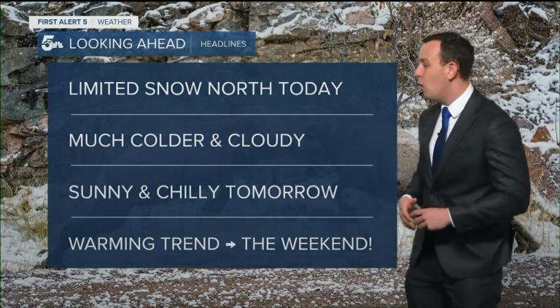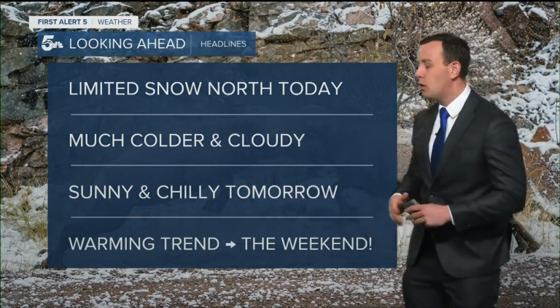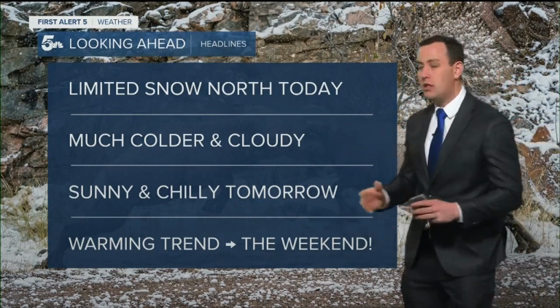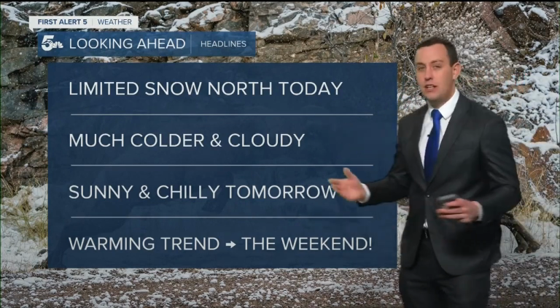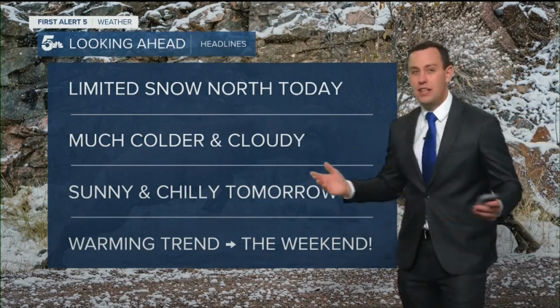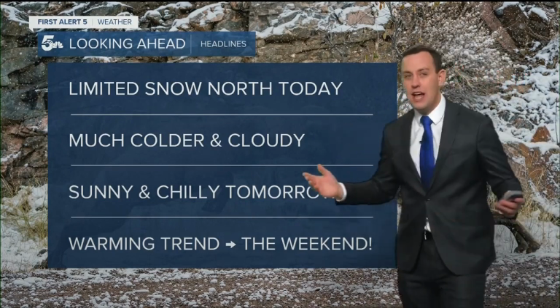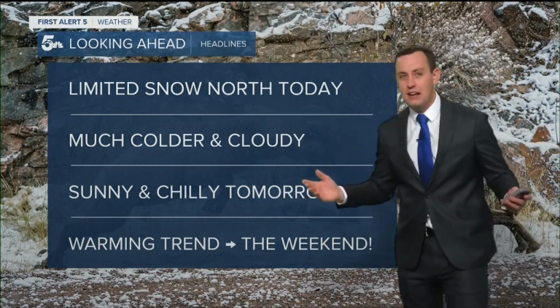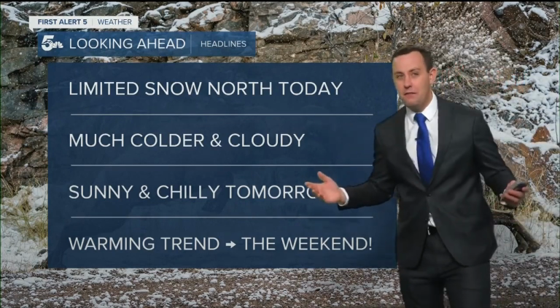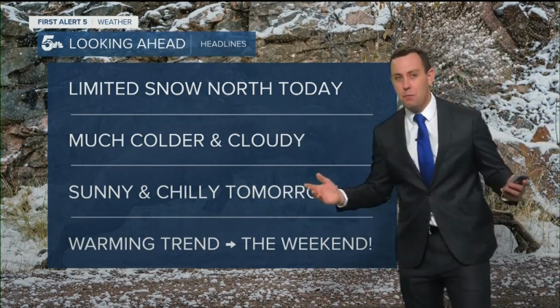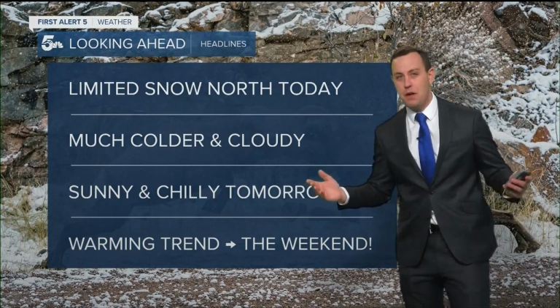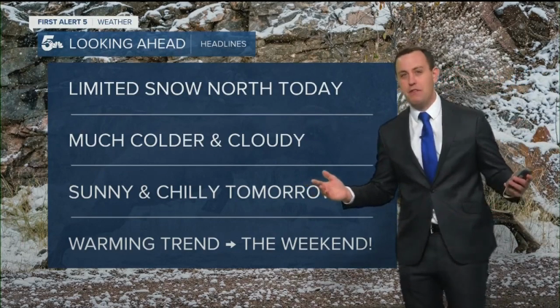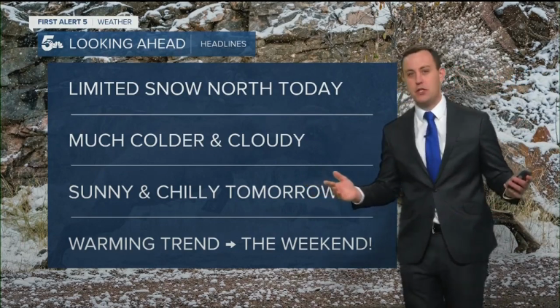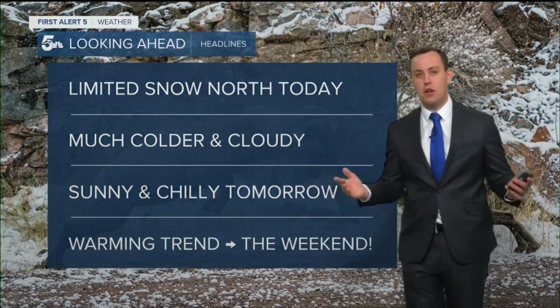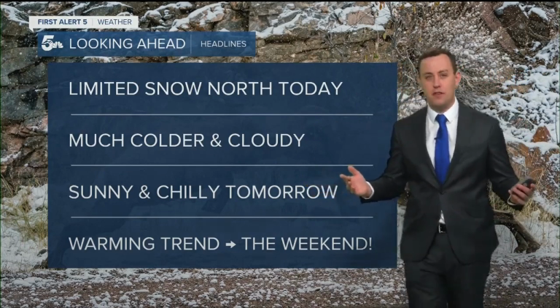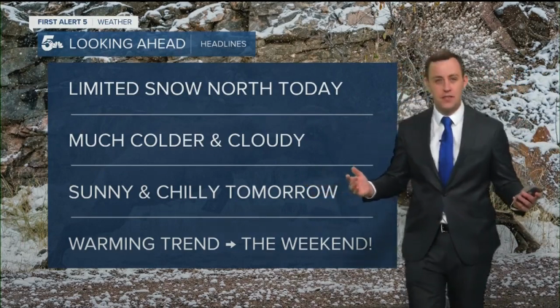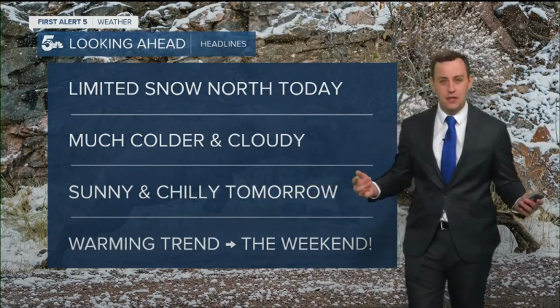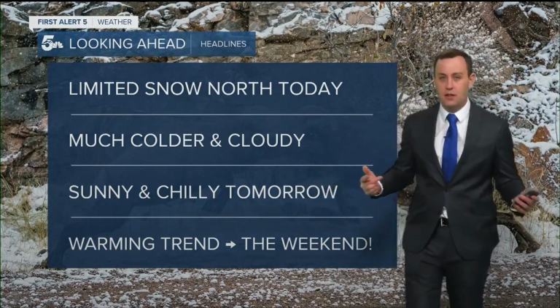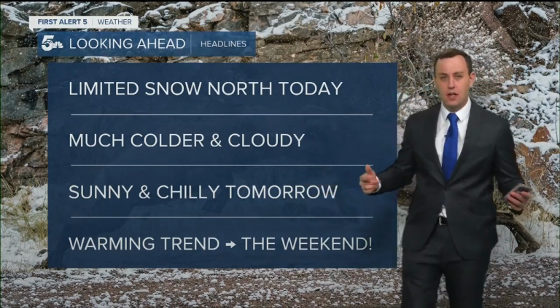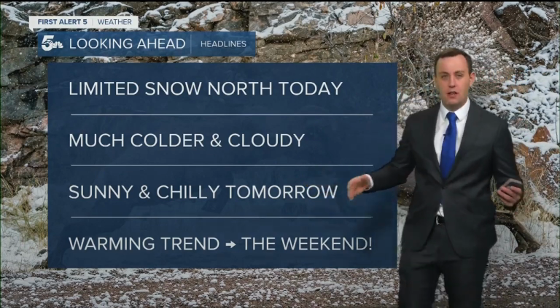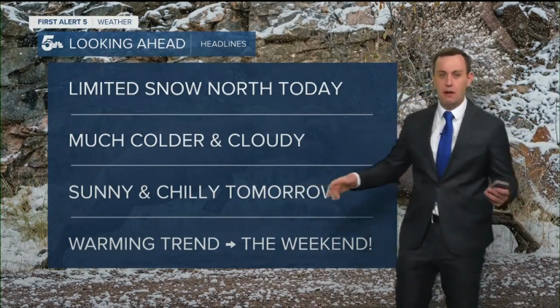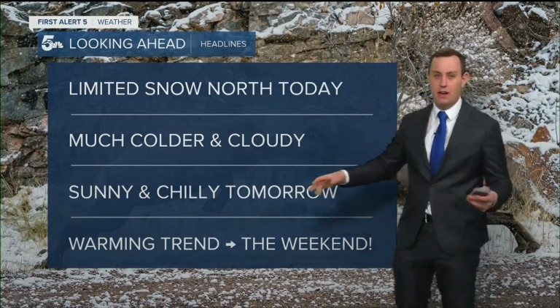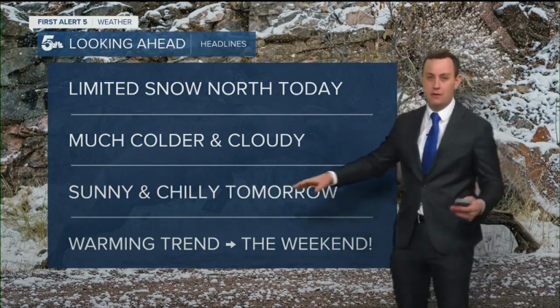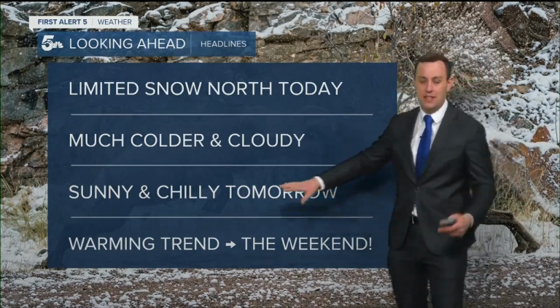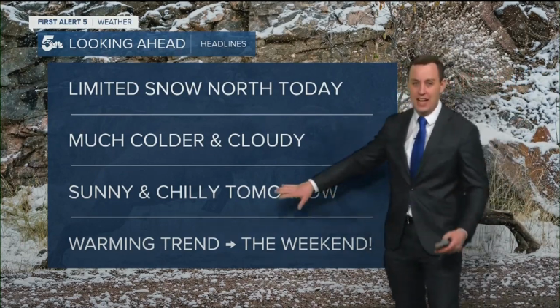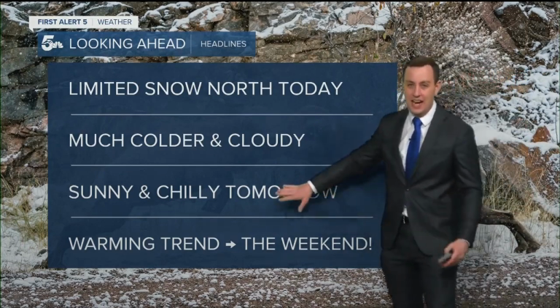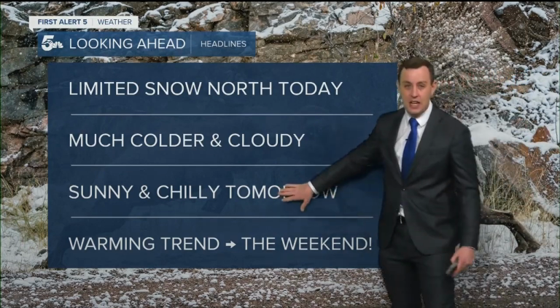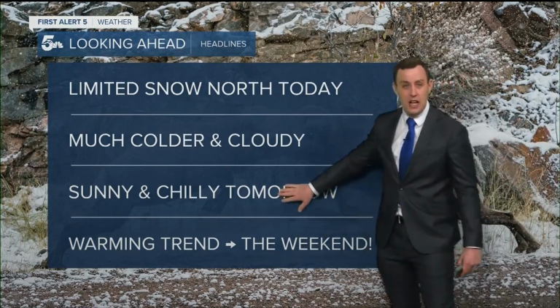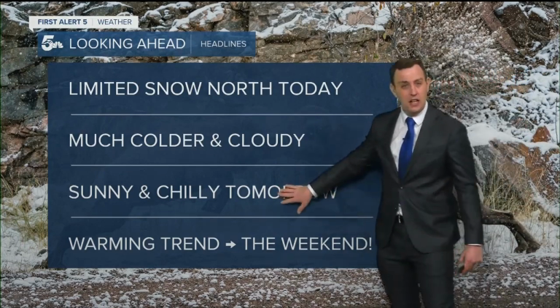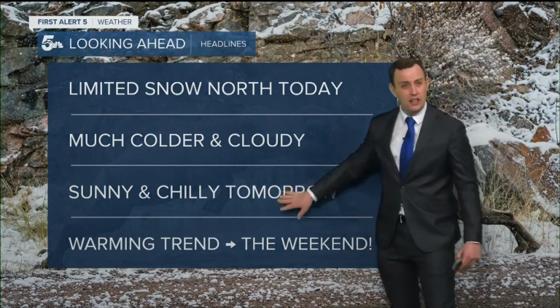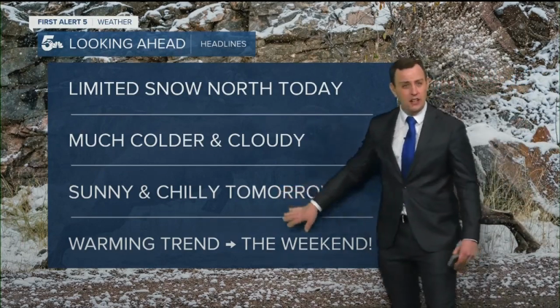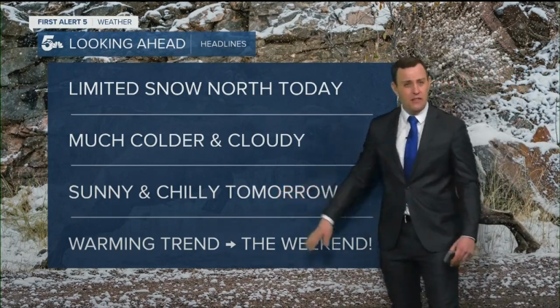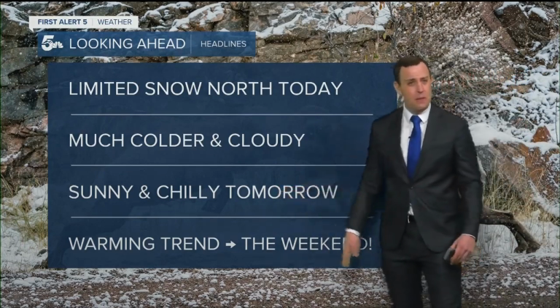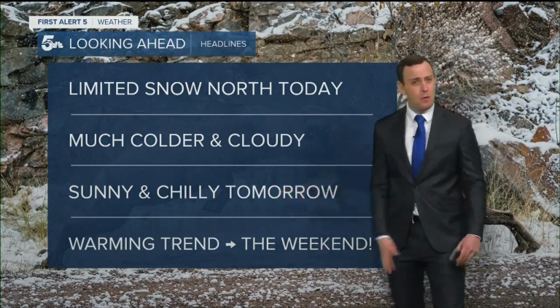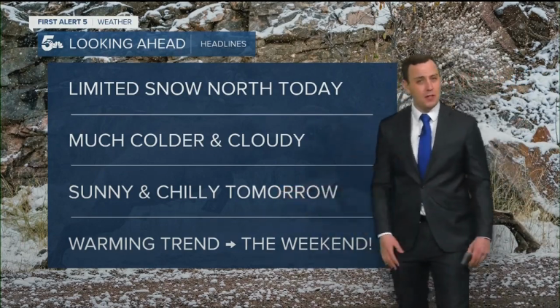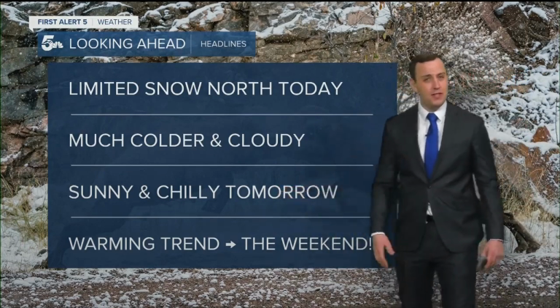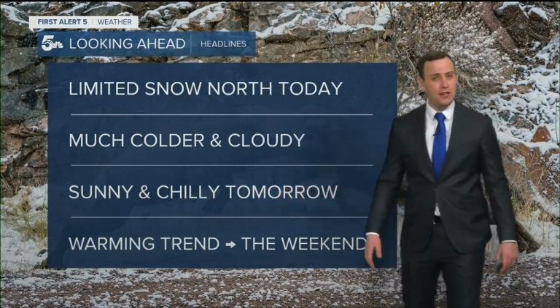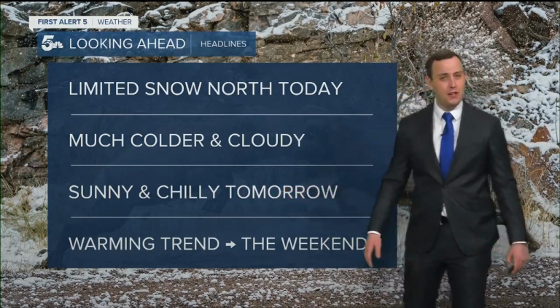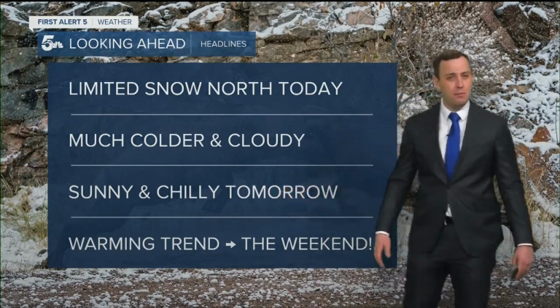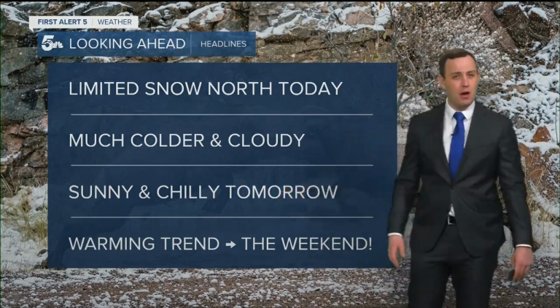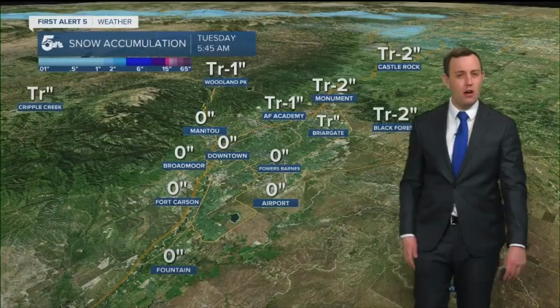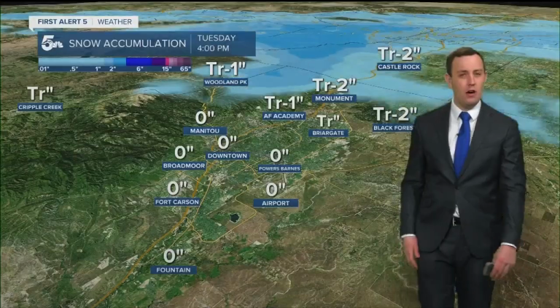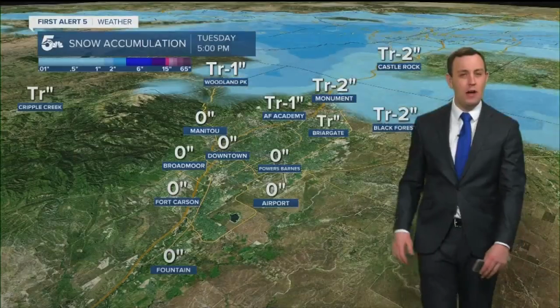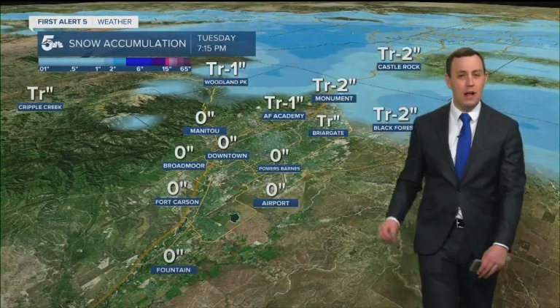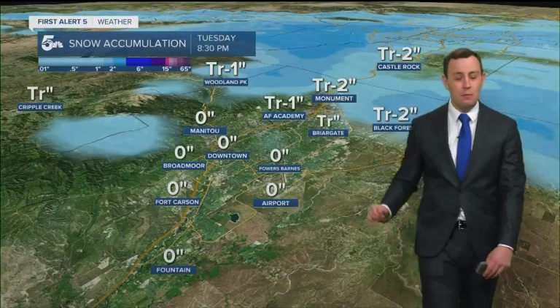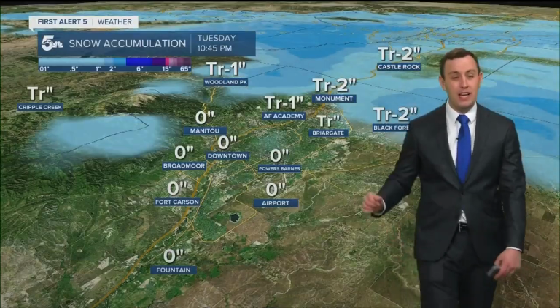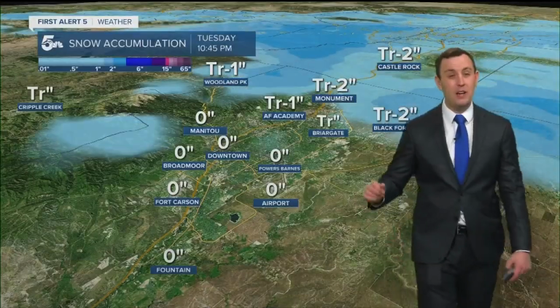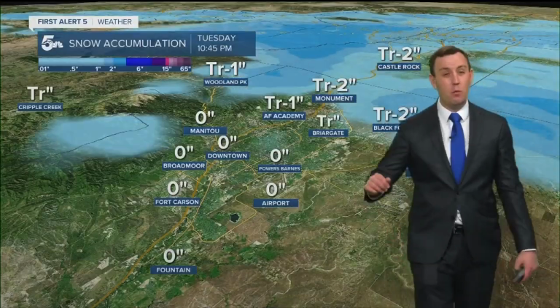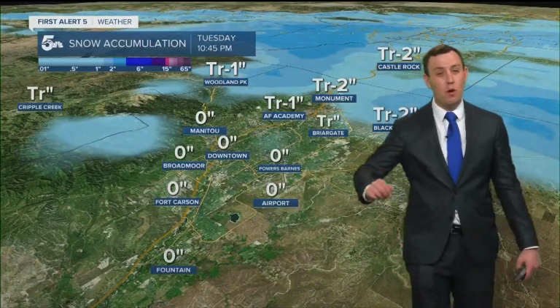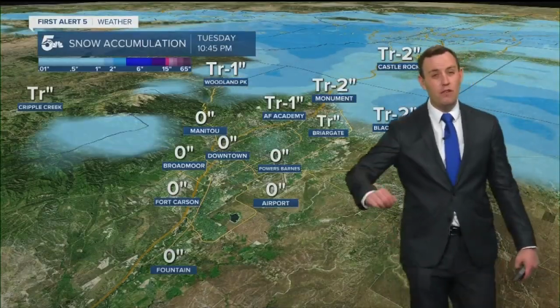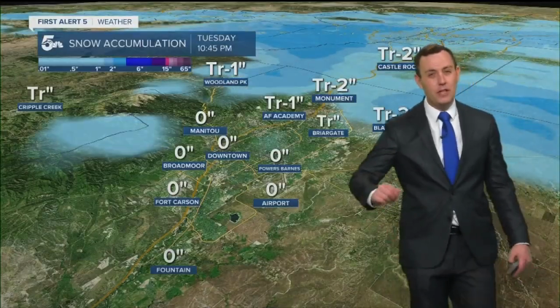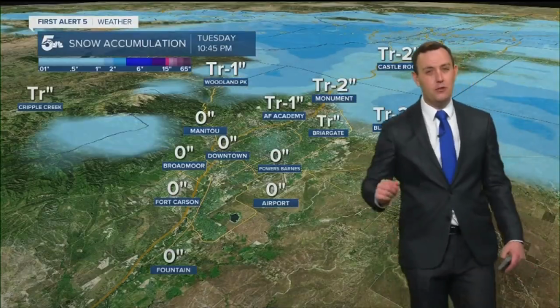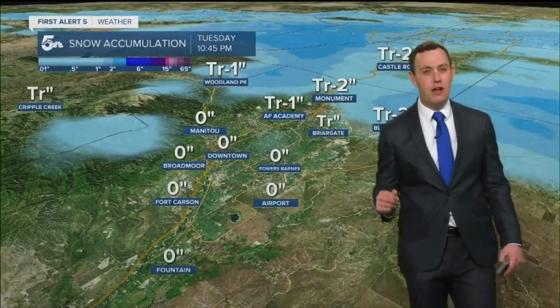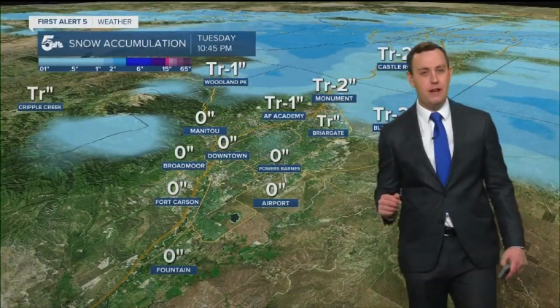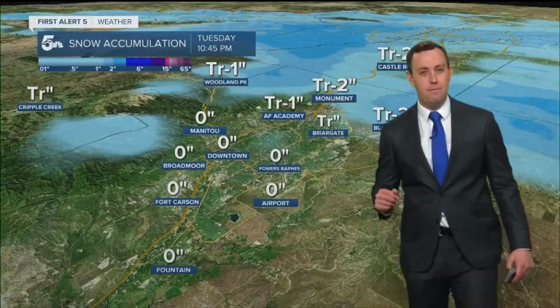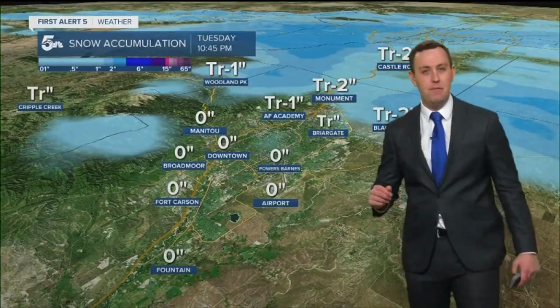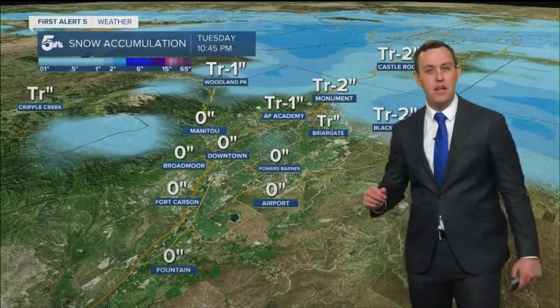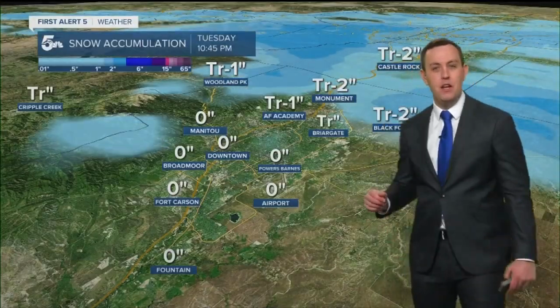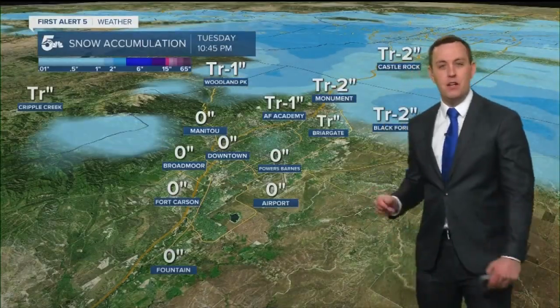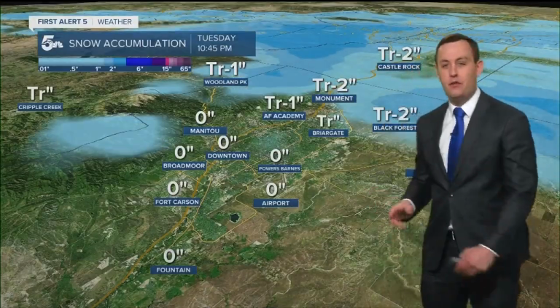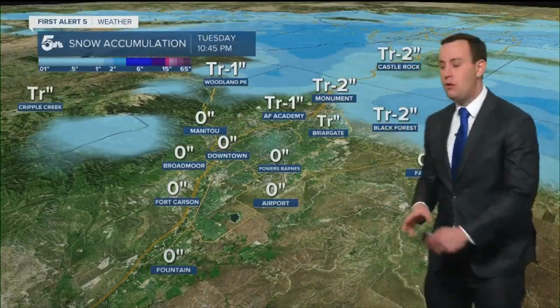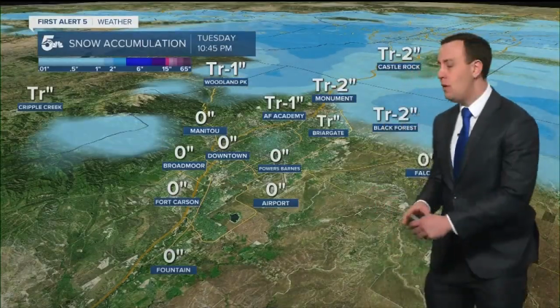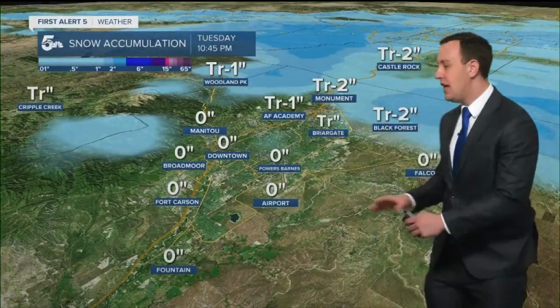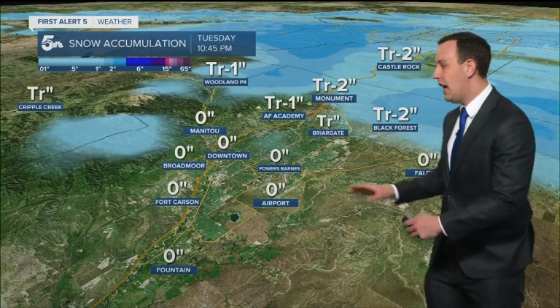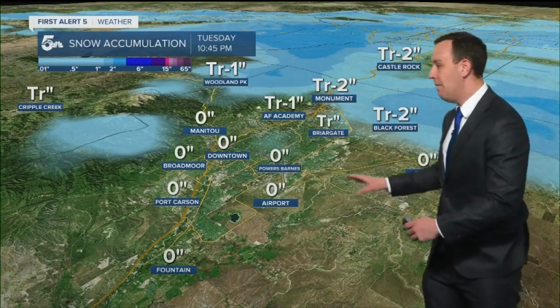Colder and cloudy for pretty much all of southern Colorado today. A little bit more sun tomorrow and we get a warming trend through the weekend.